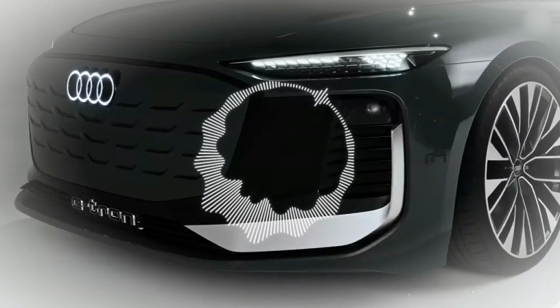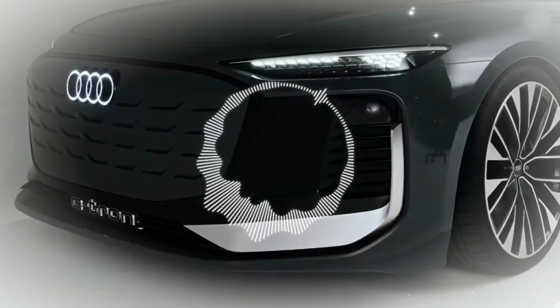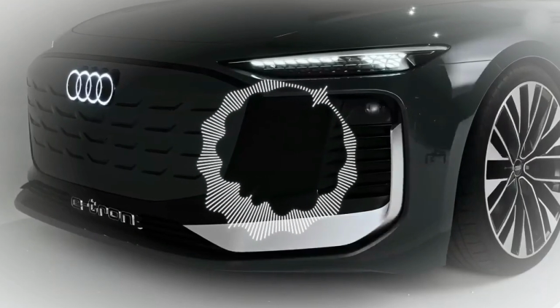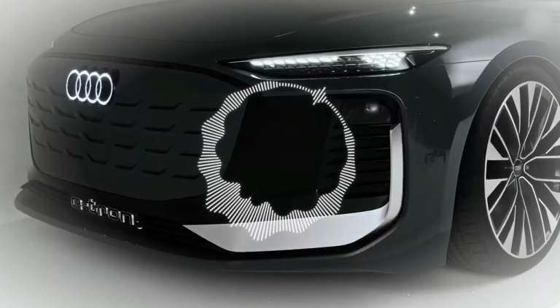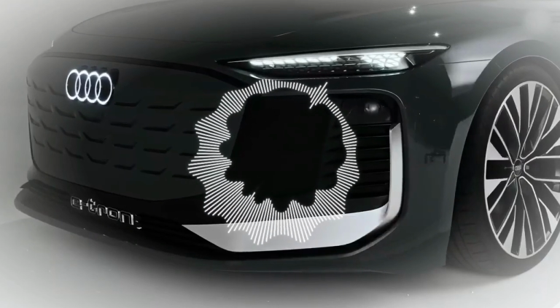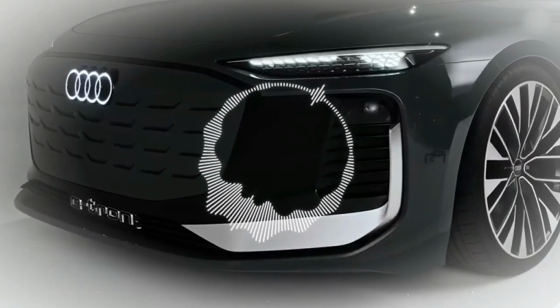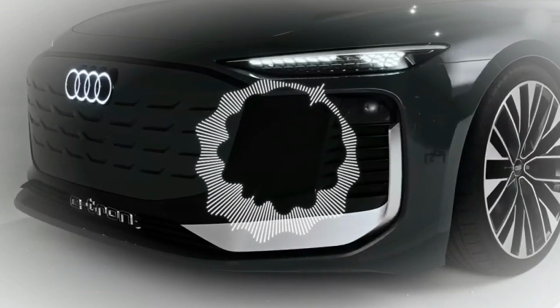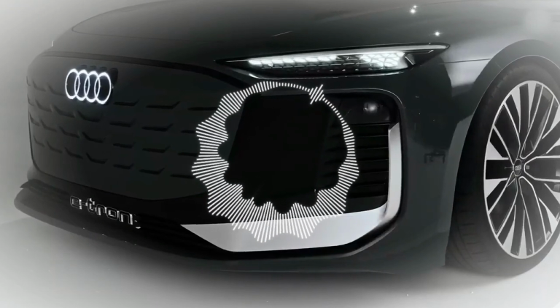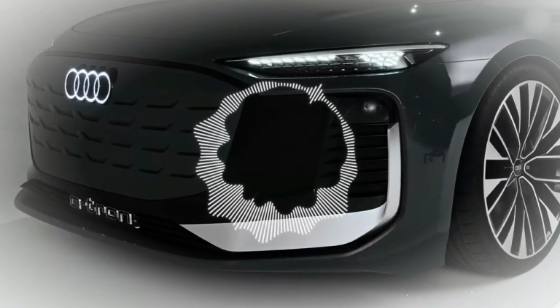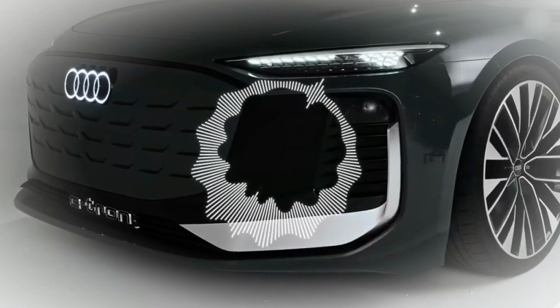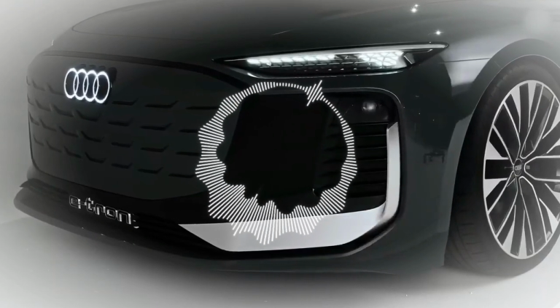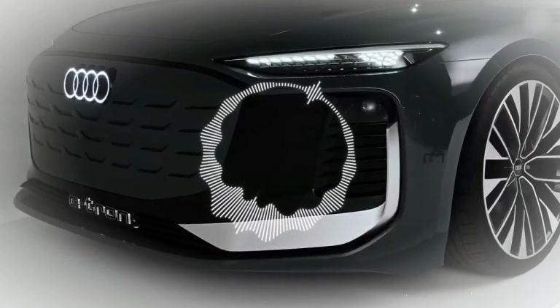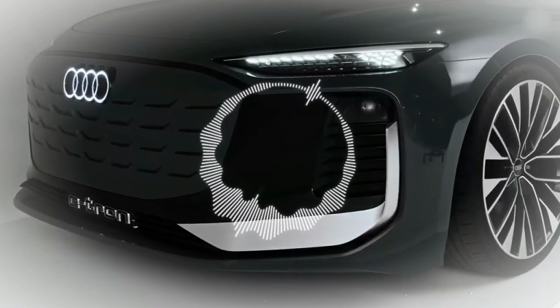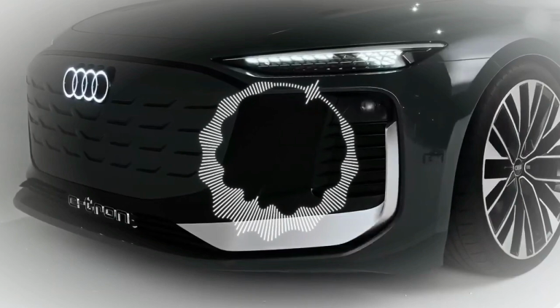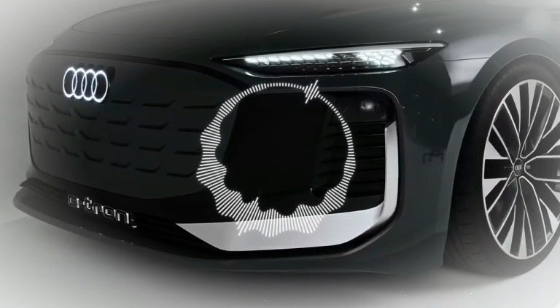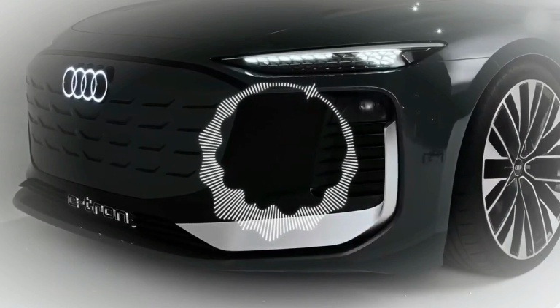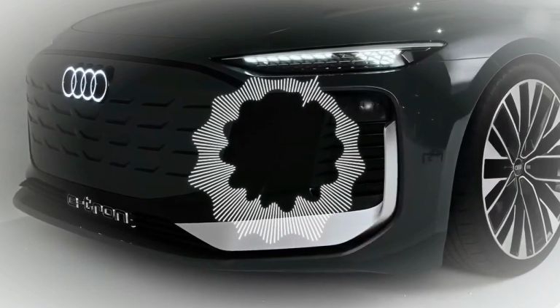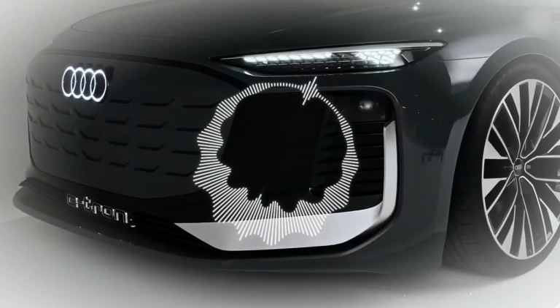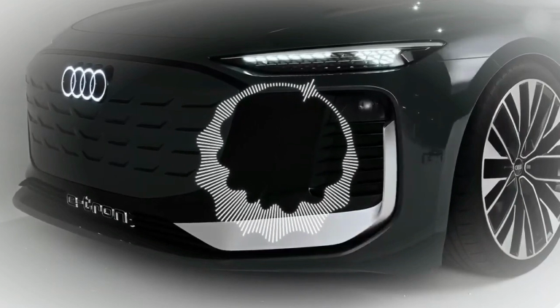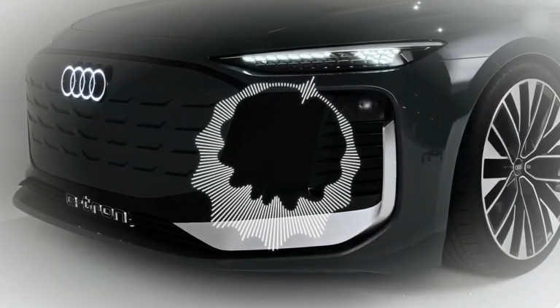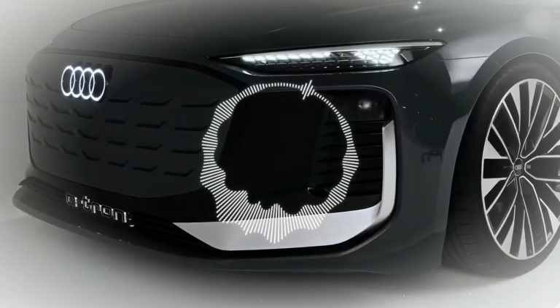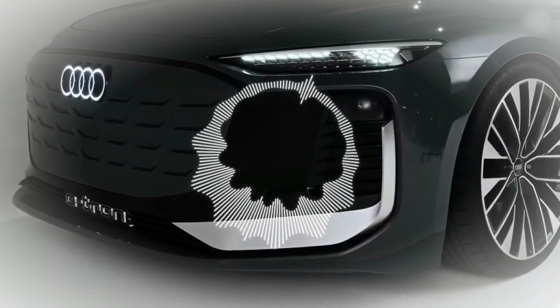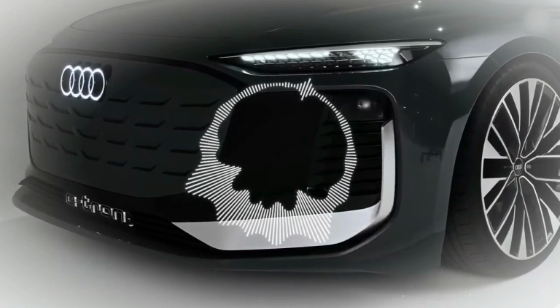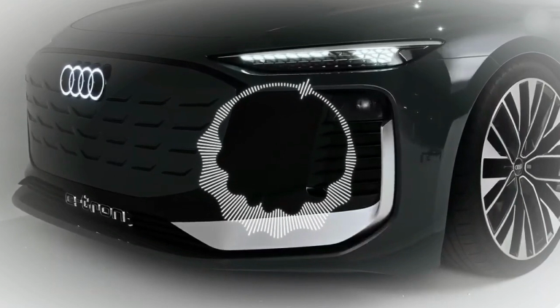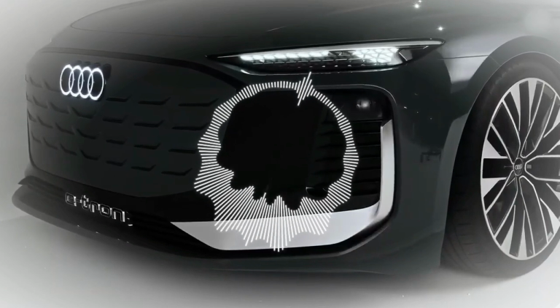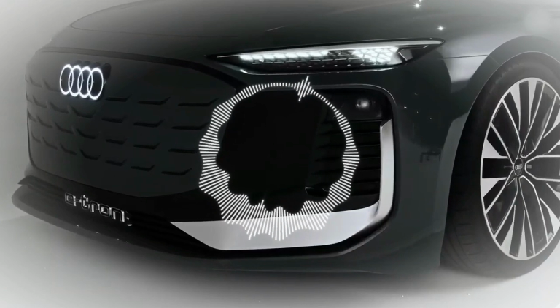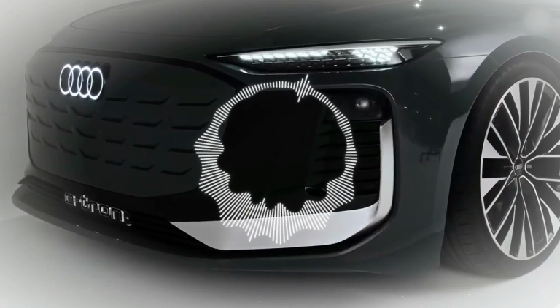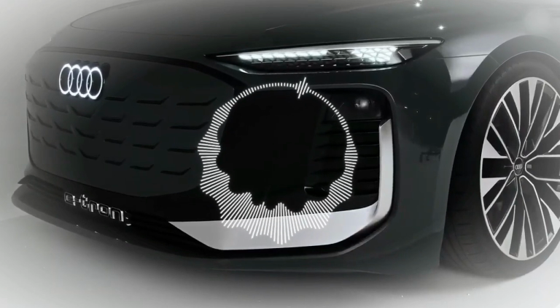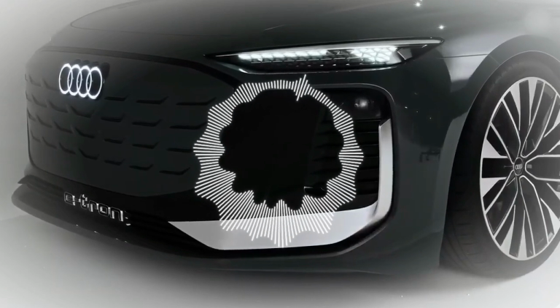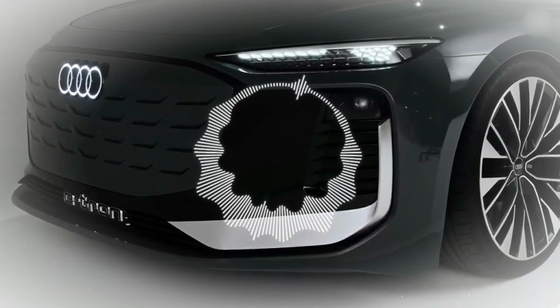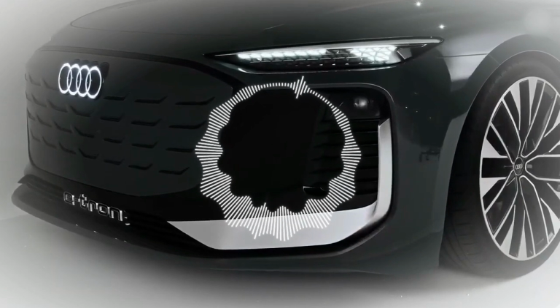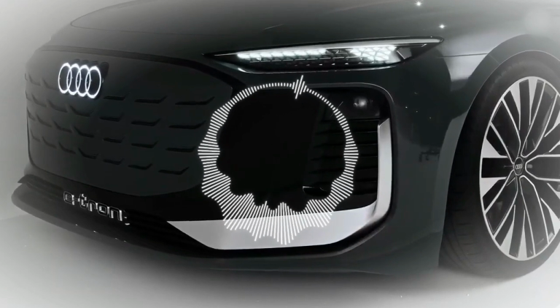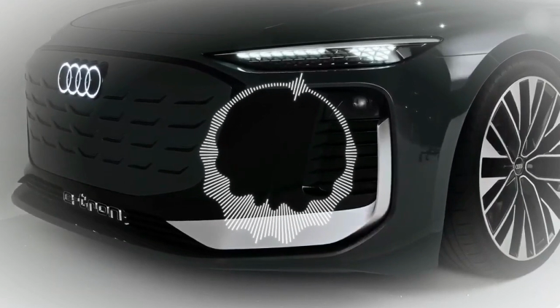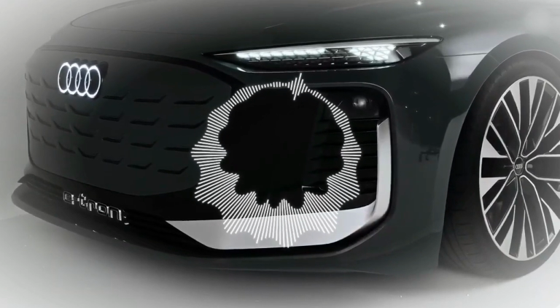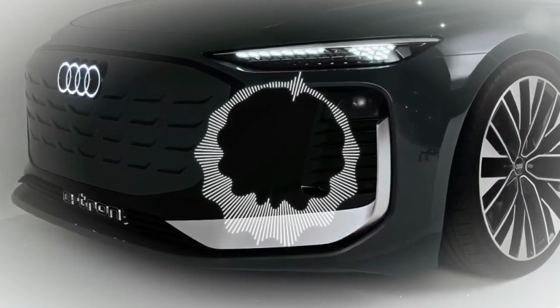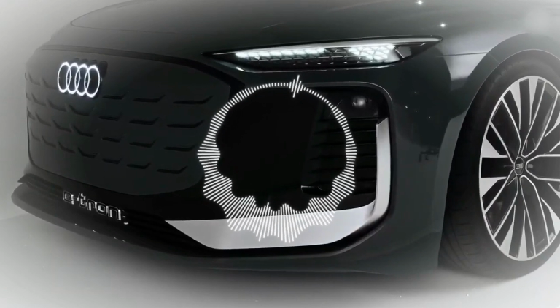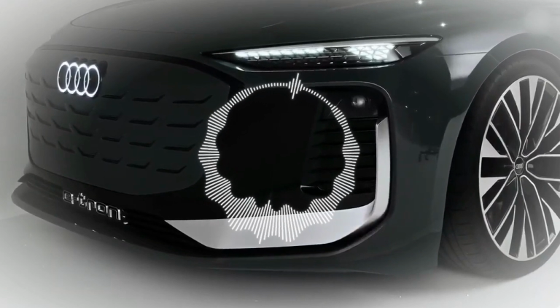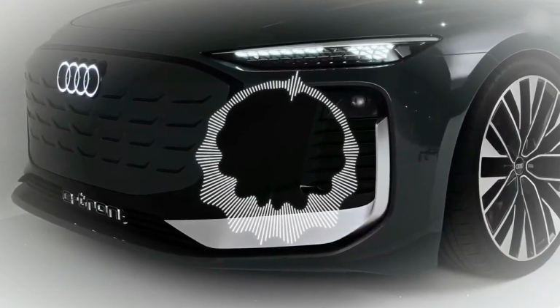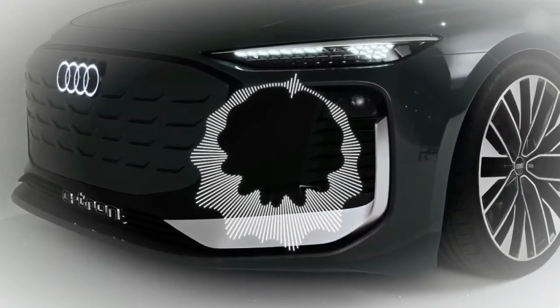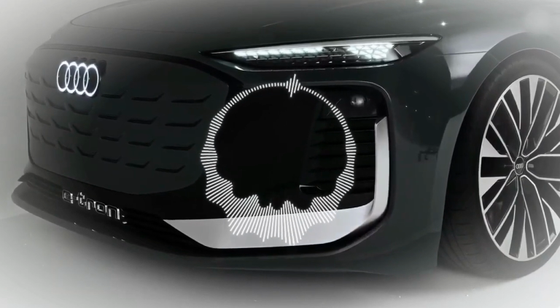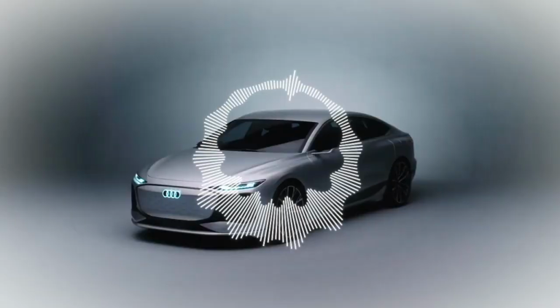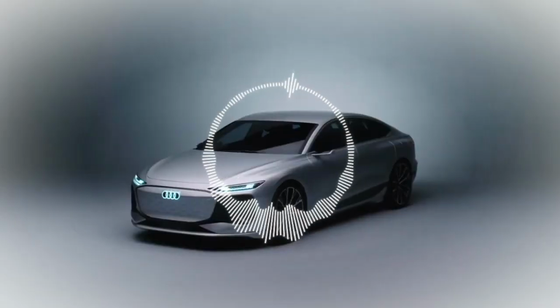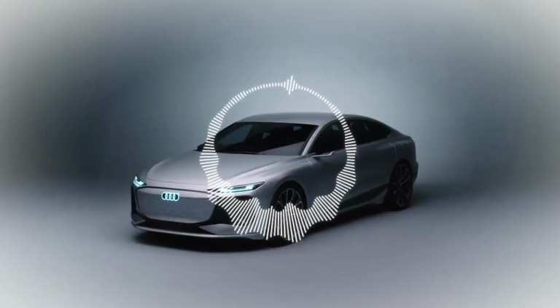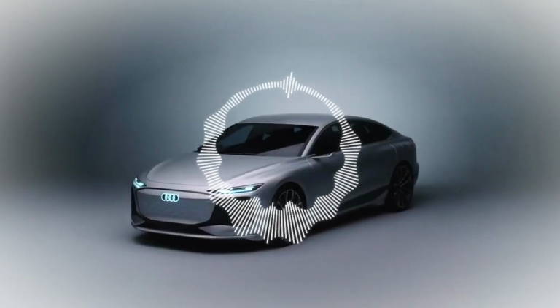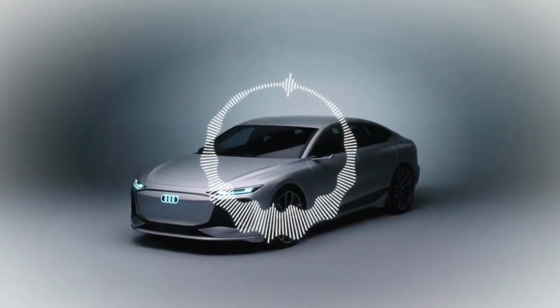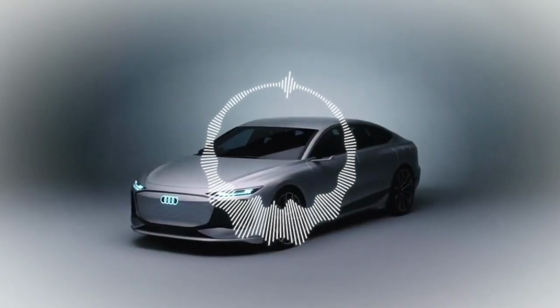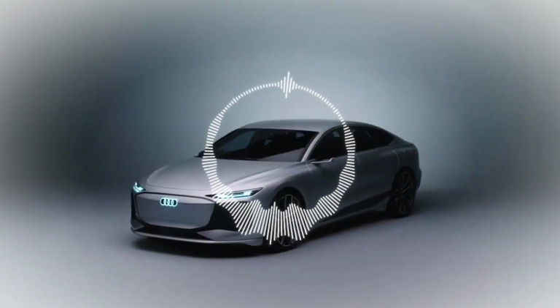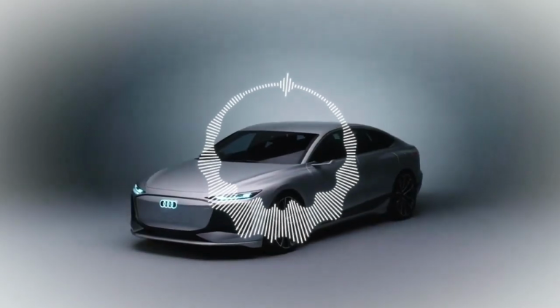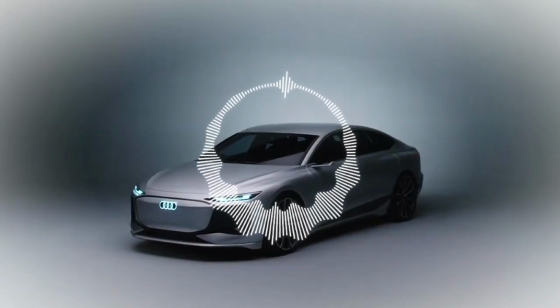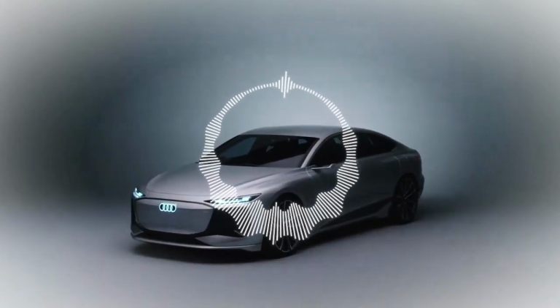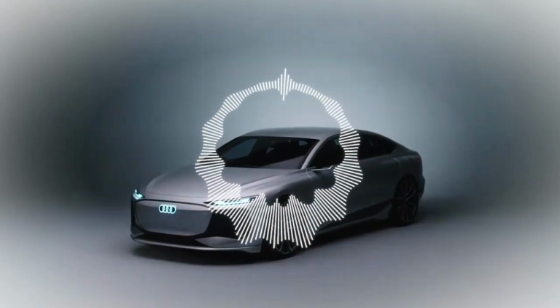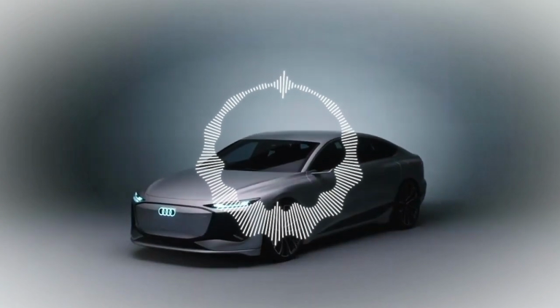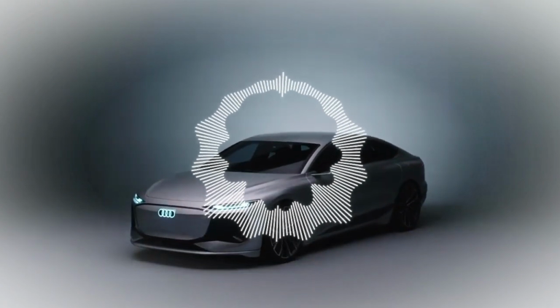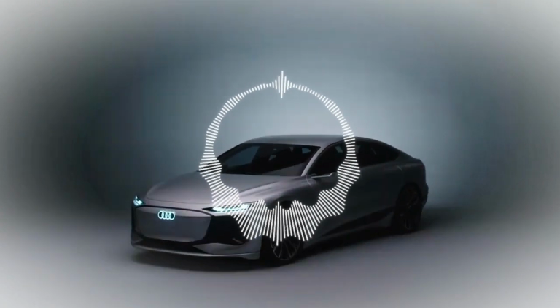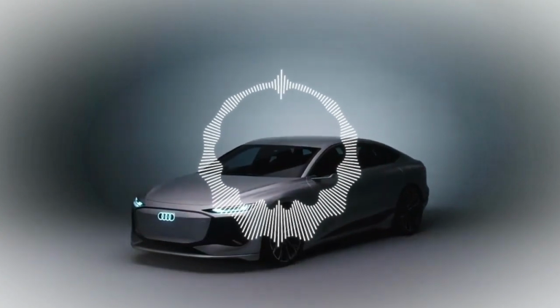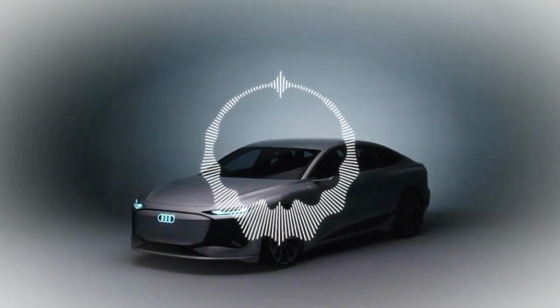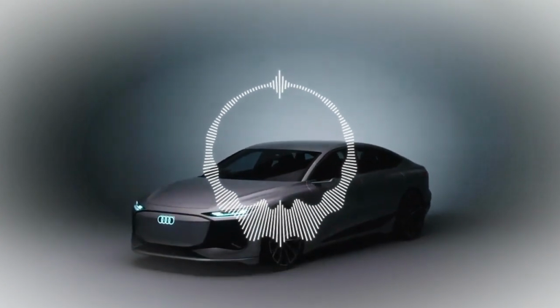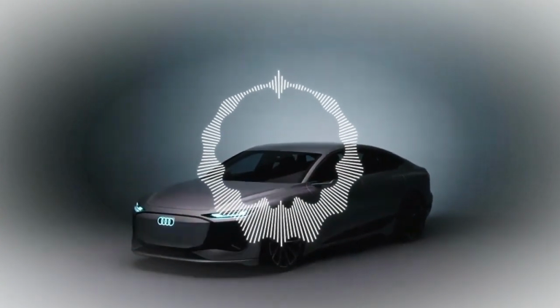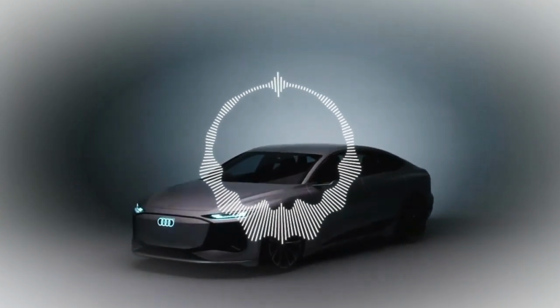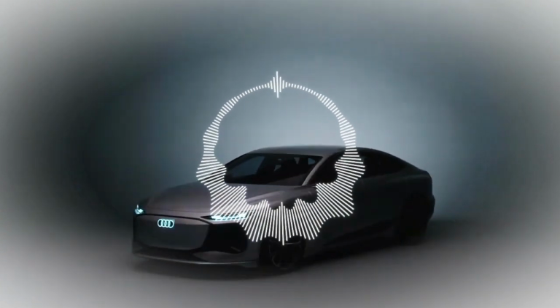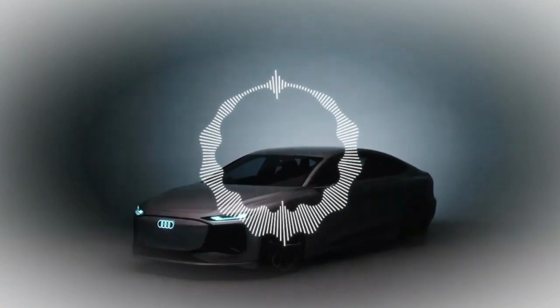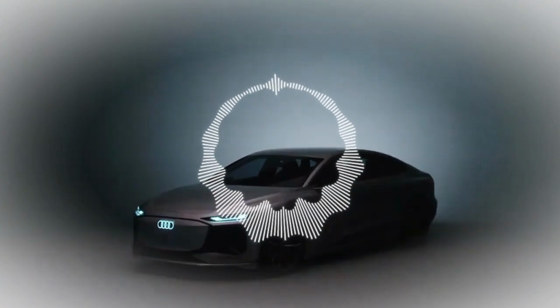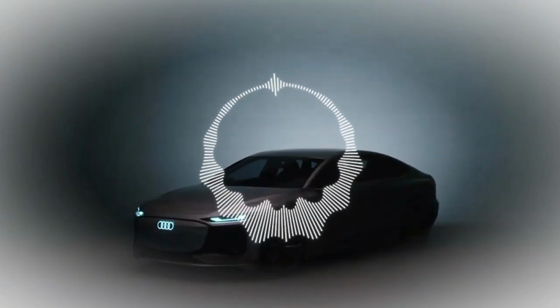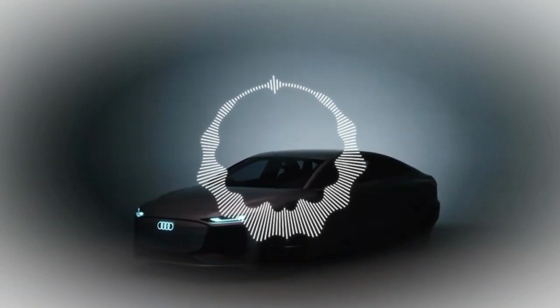To sum up, the A6 e-tron concept is a perfect extension of our future direction and how we envision the next generation of Audi vehicles.